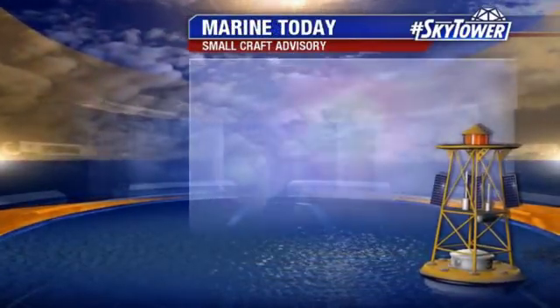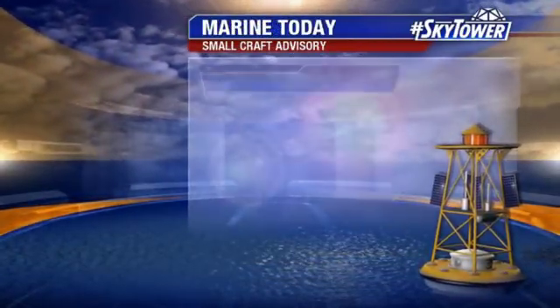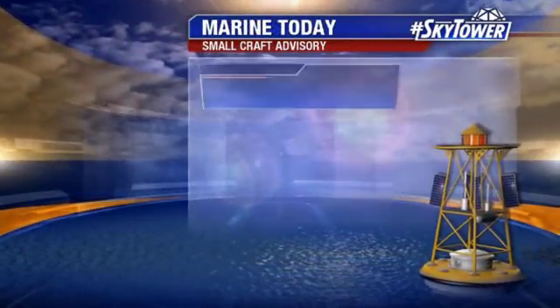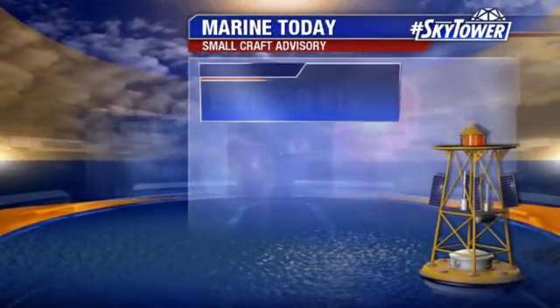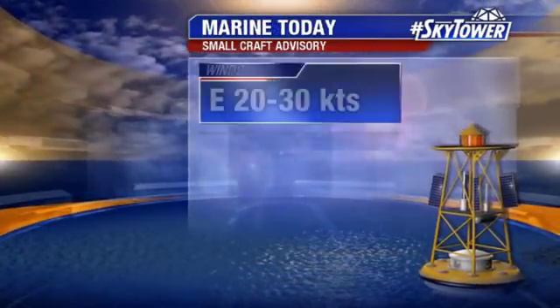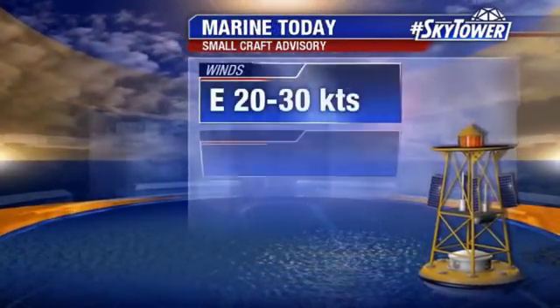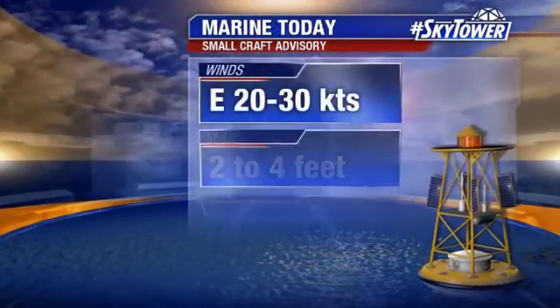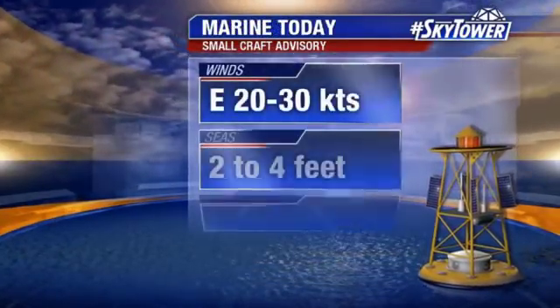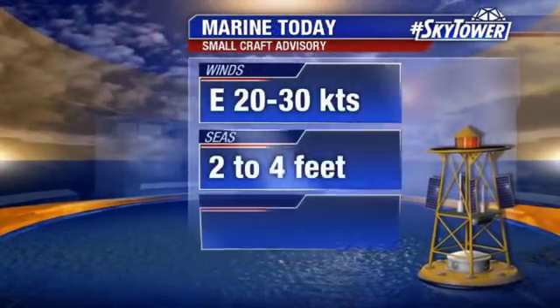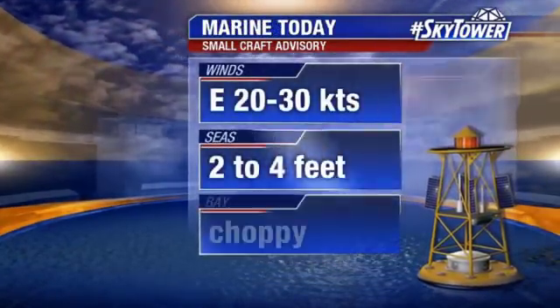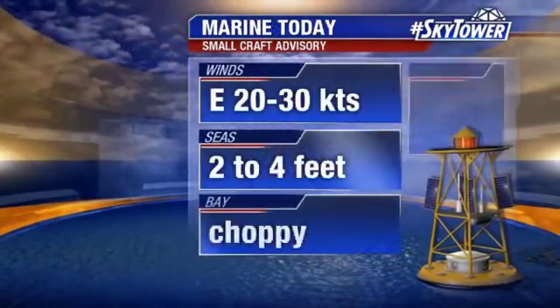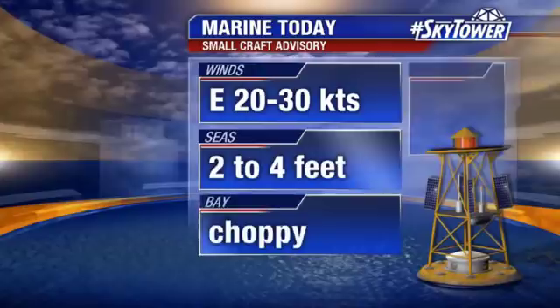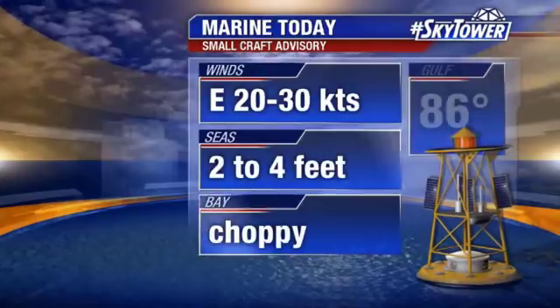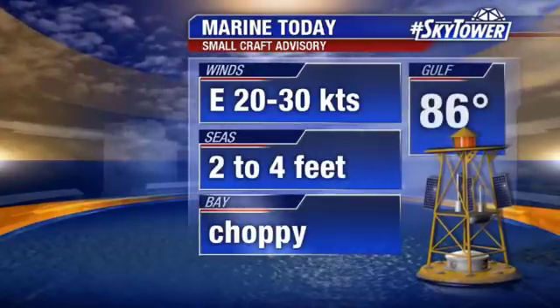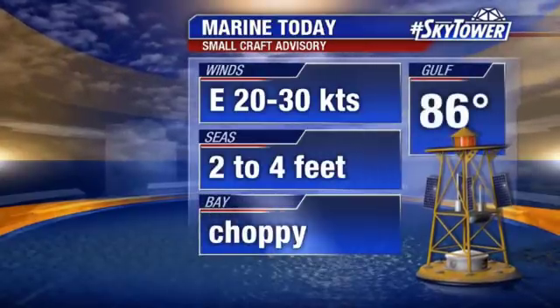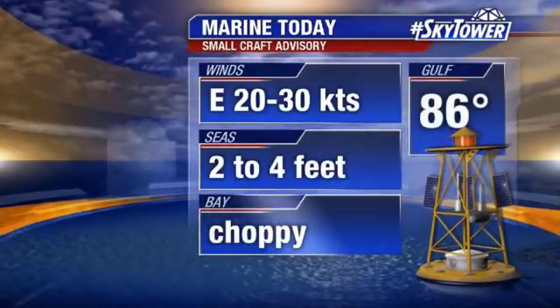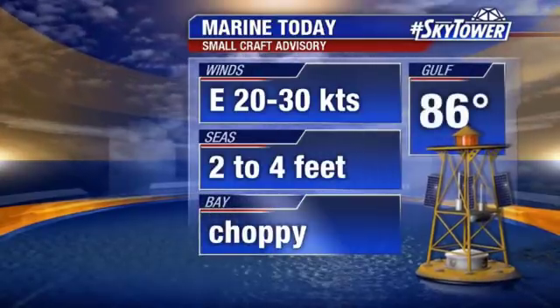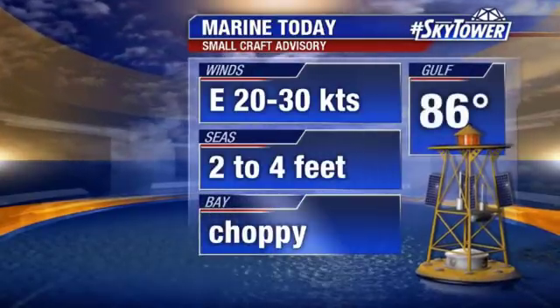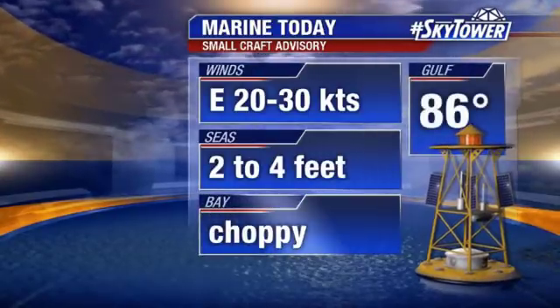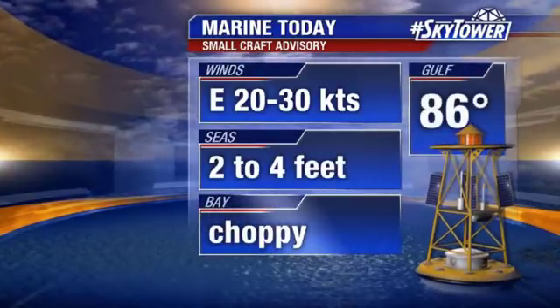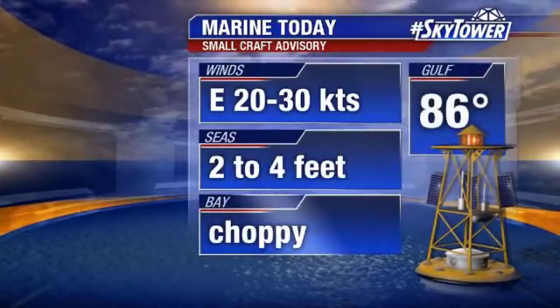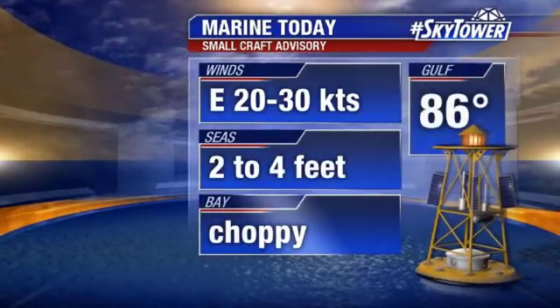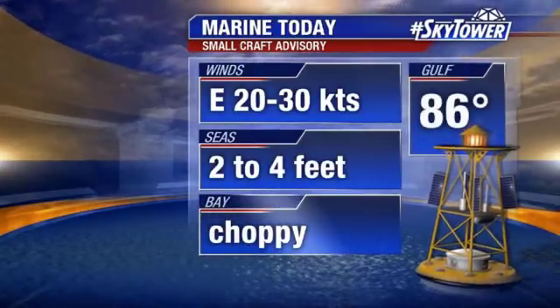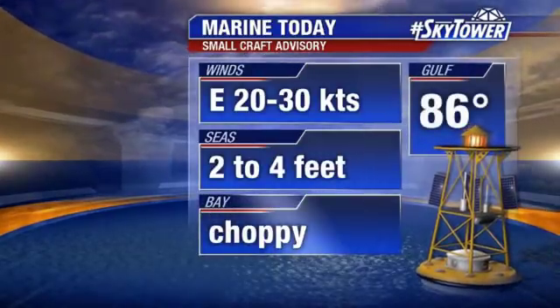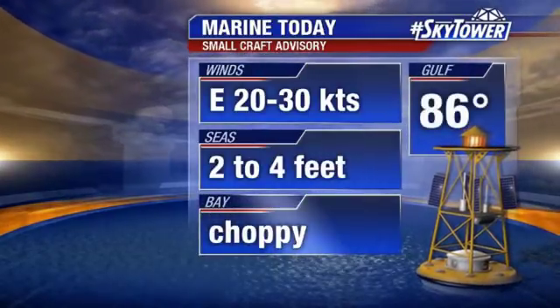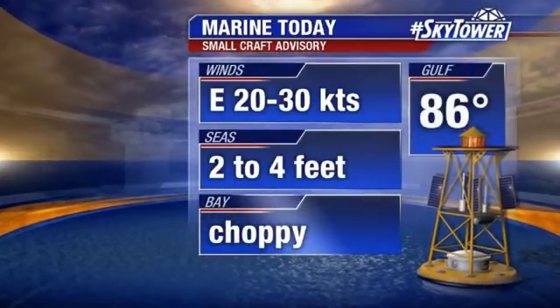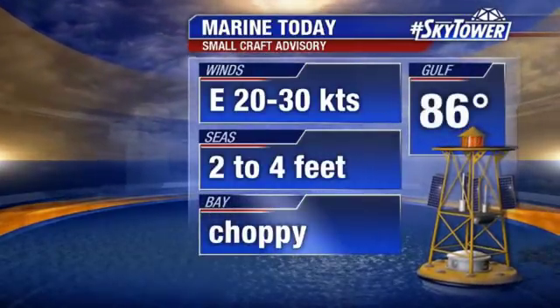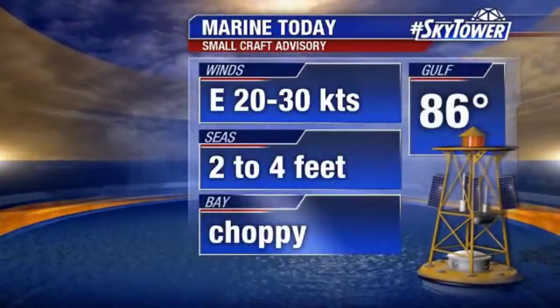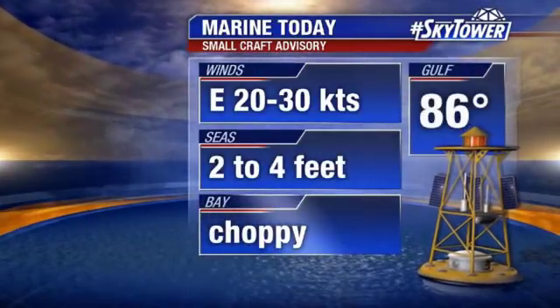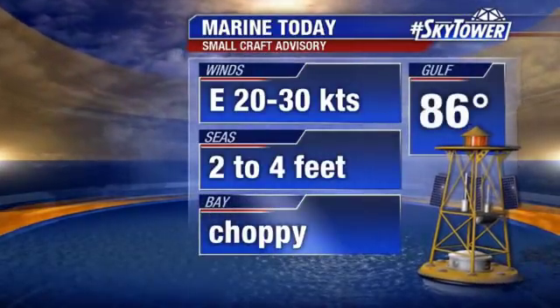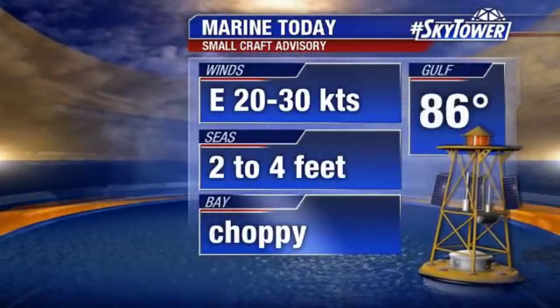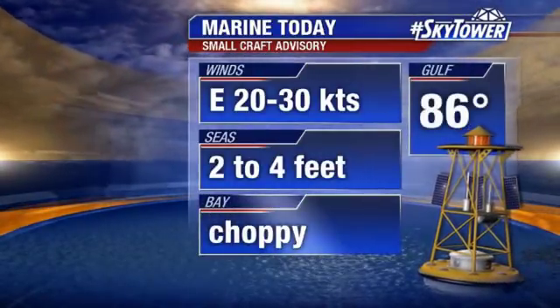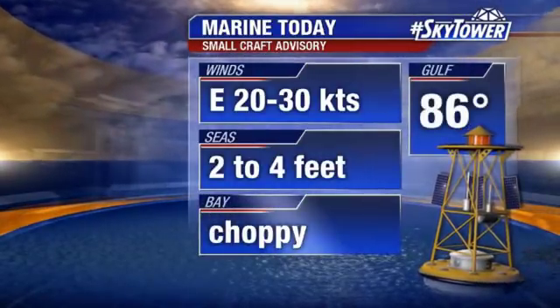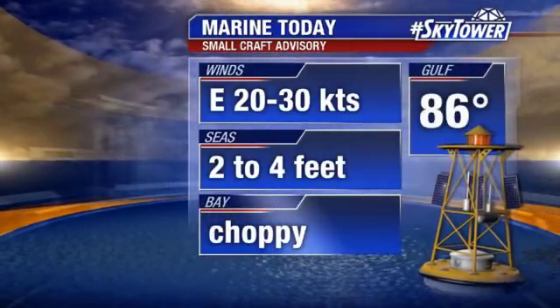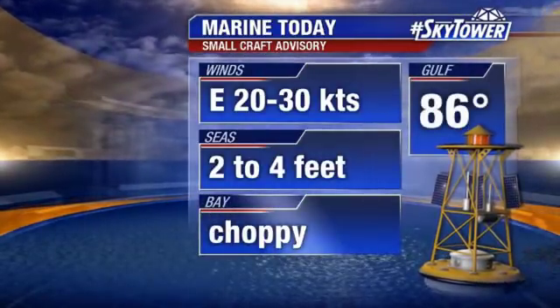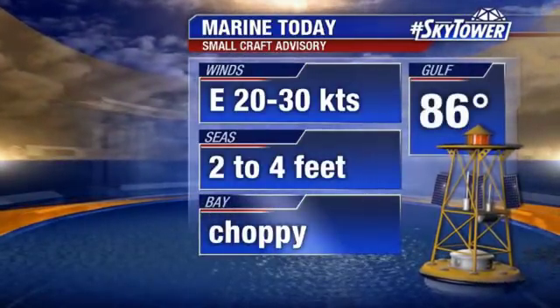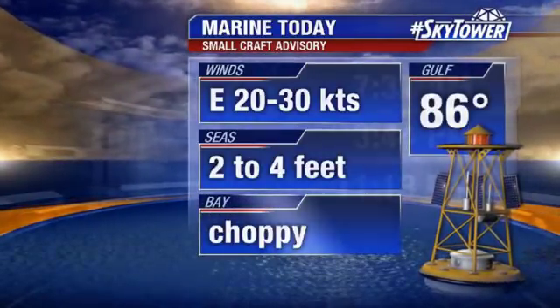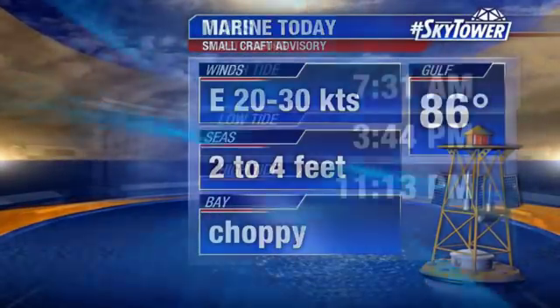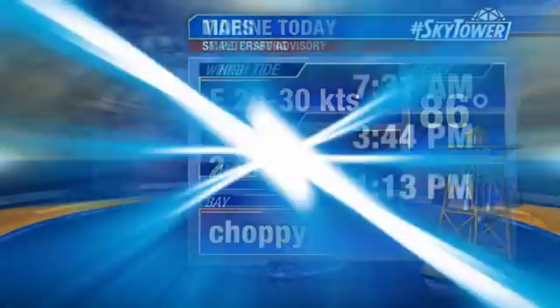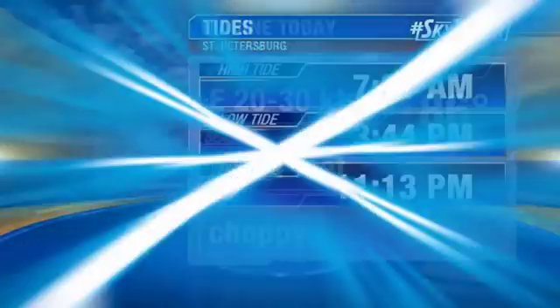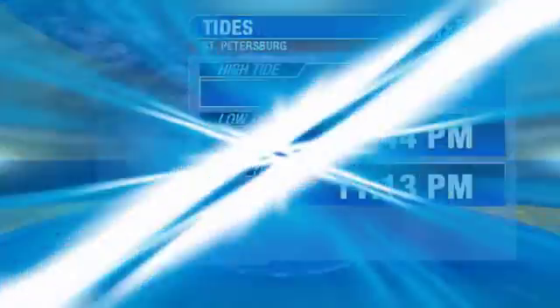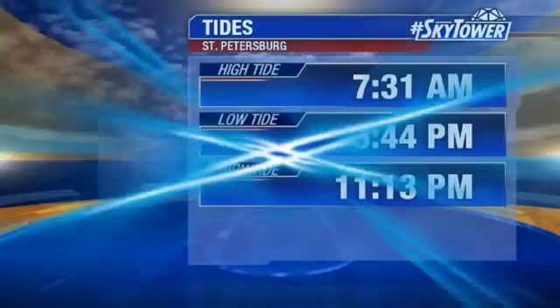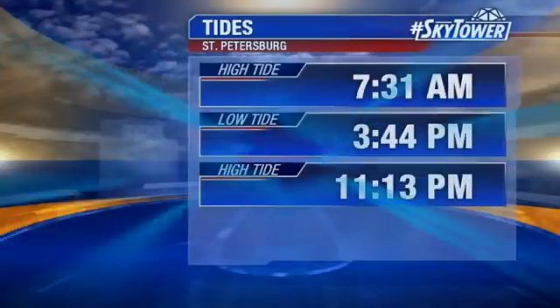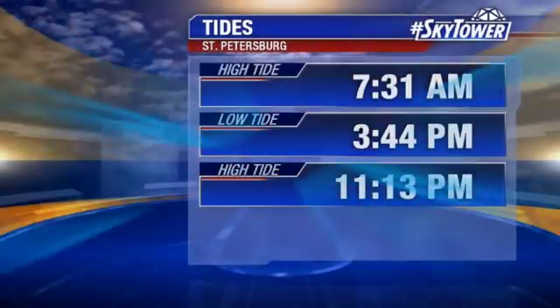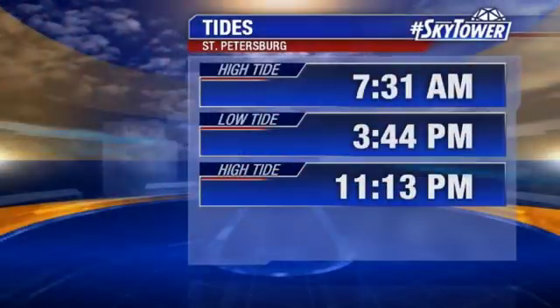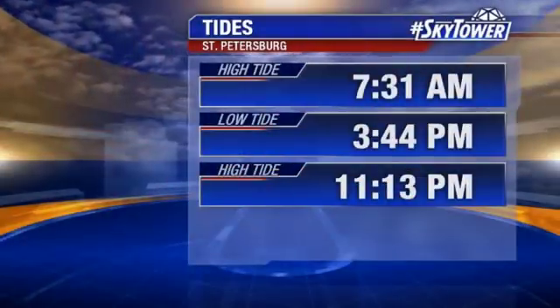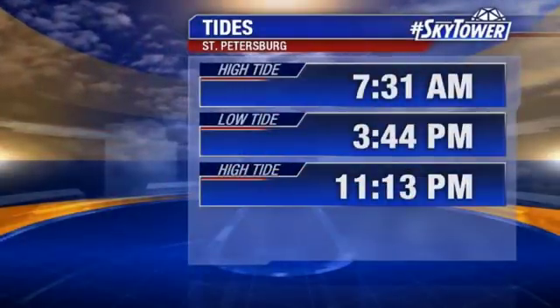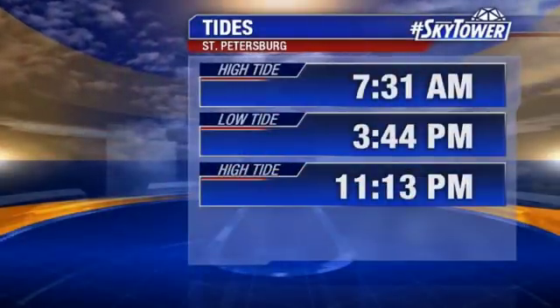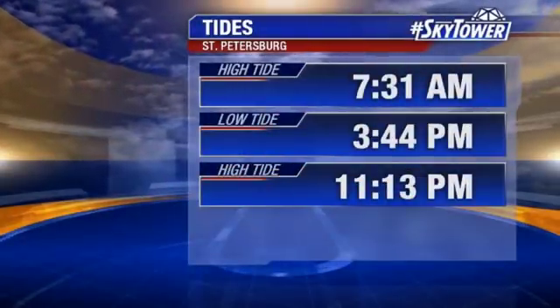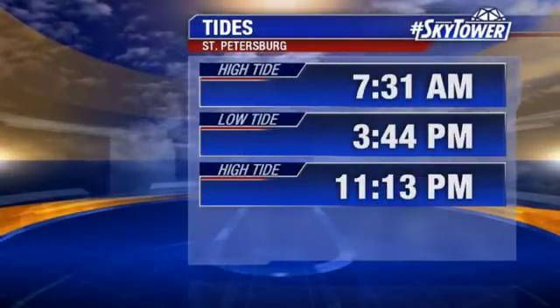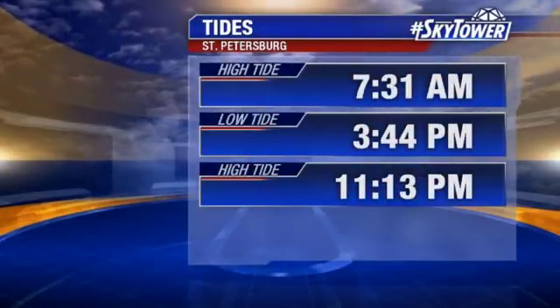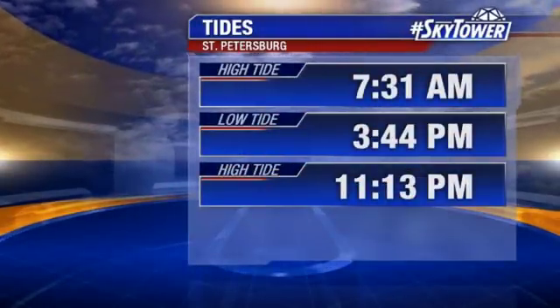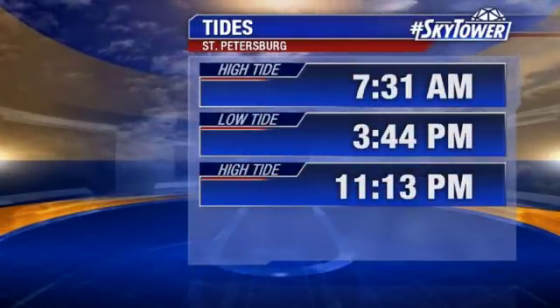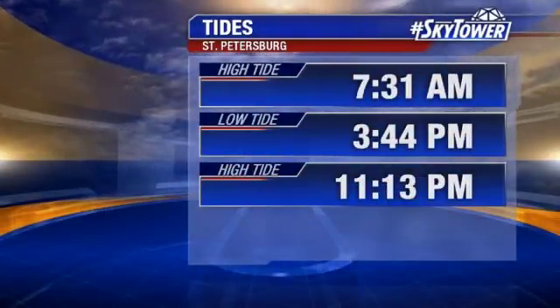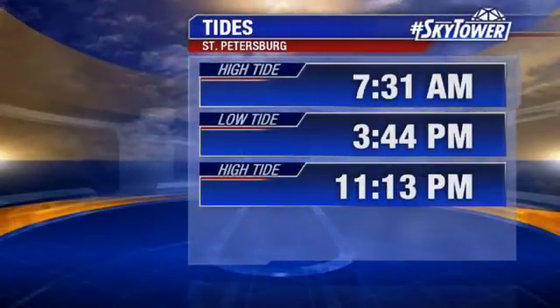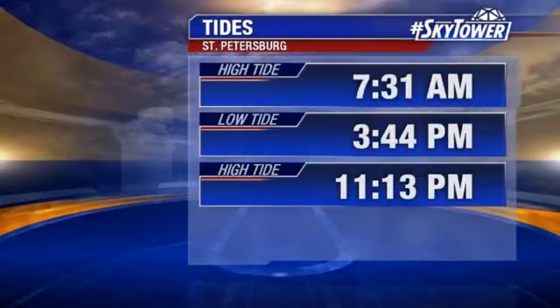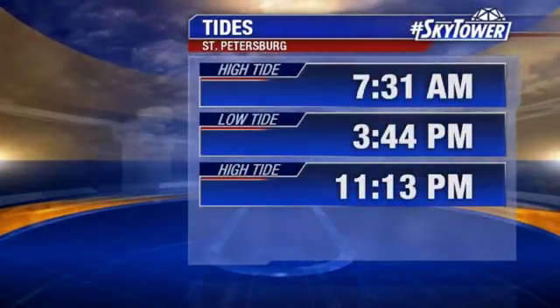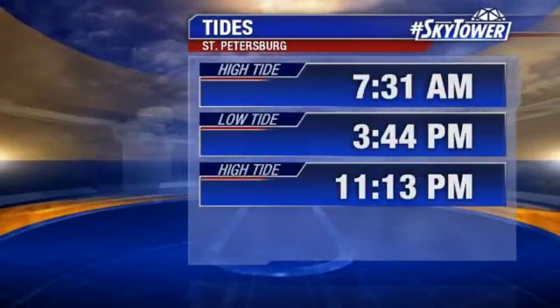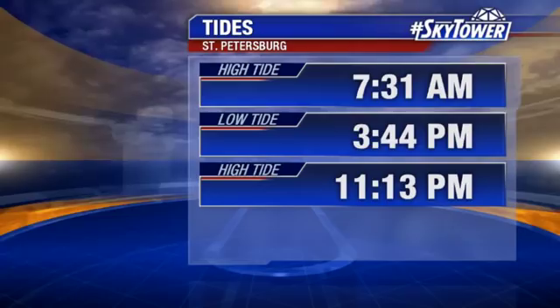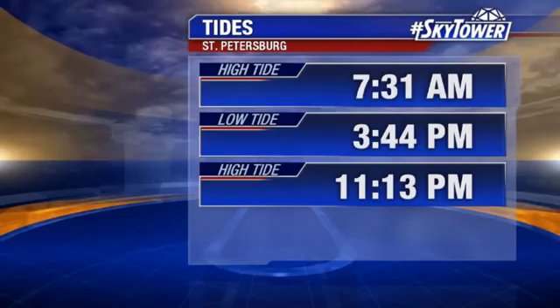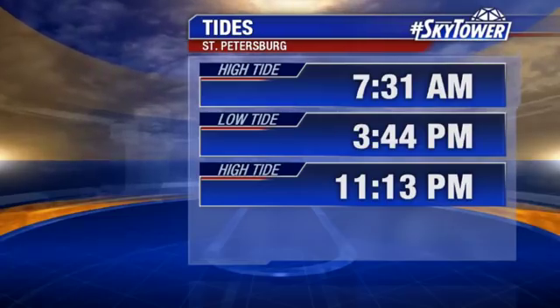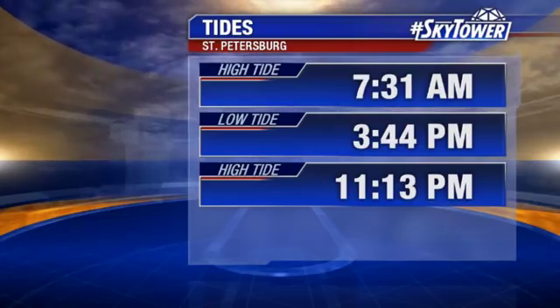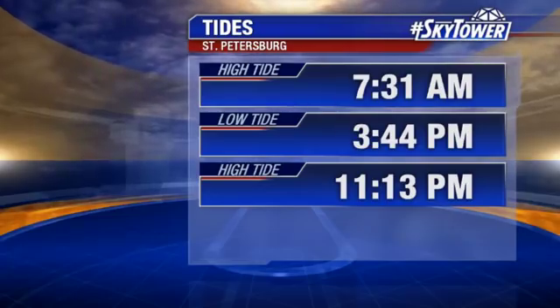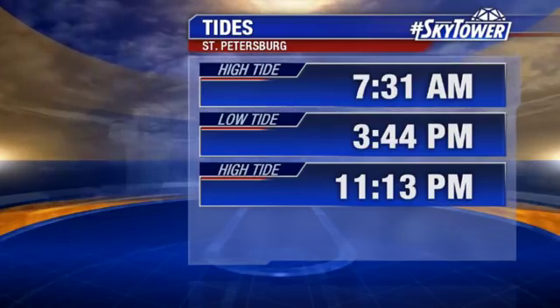Not a good day for boating. We do have a small craft advisory in effect — seas two to four feet — and it's definitely going to be choppy out there on the water.